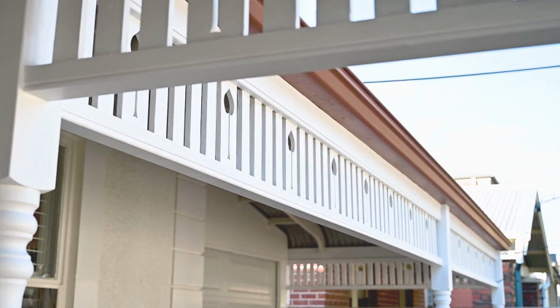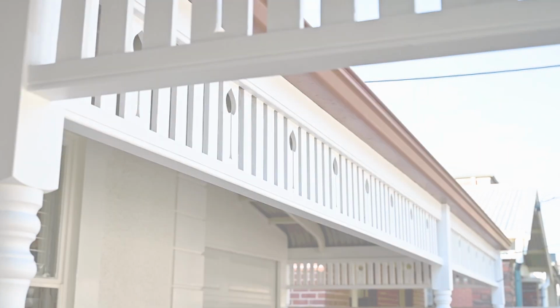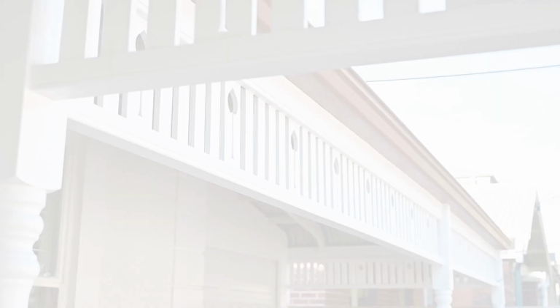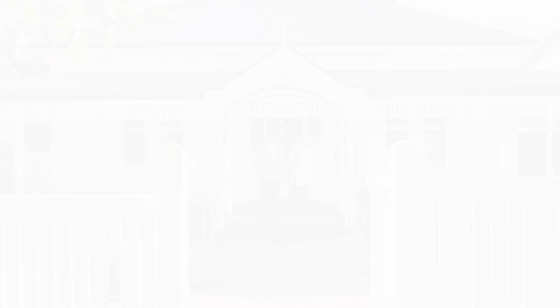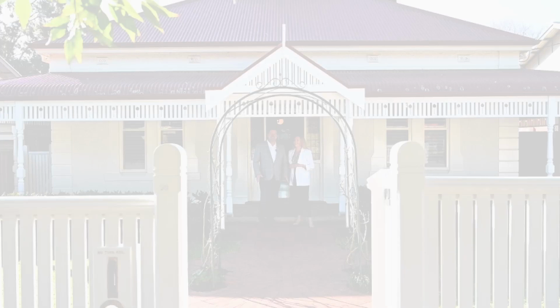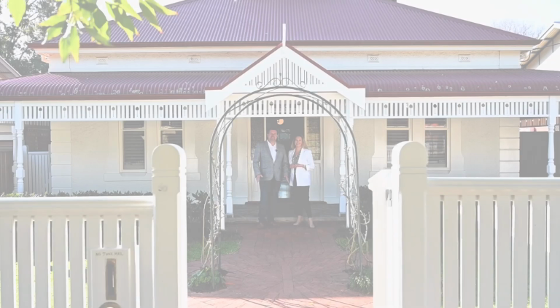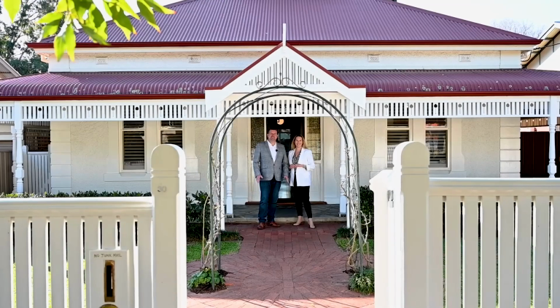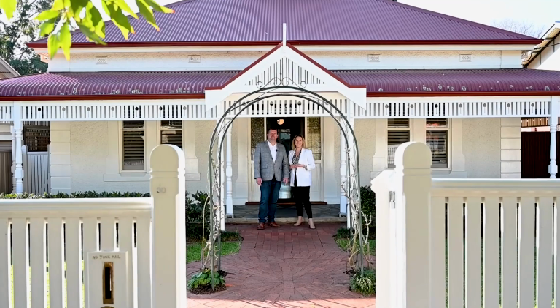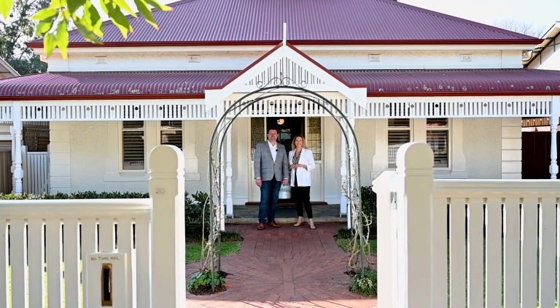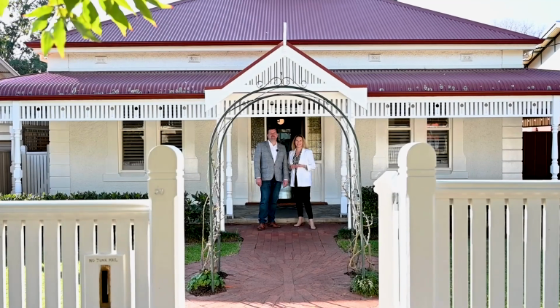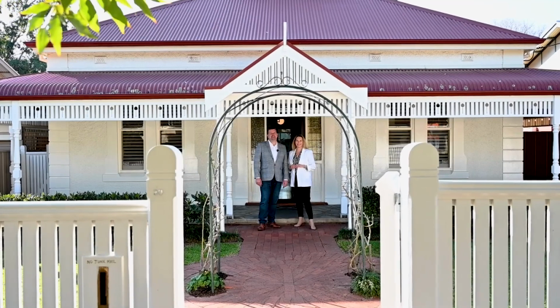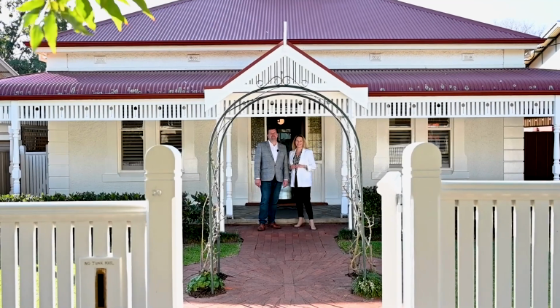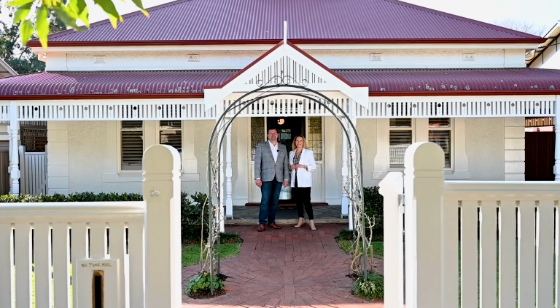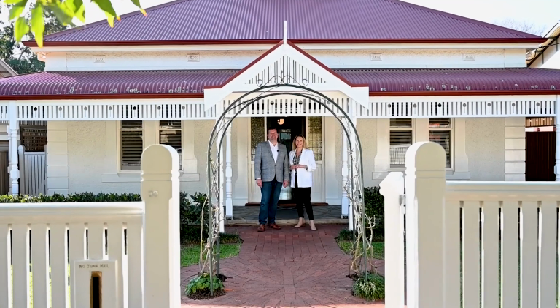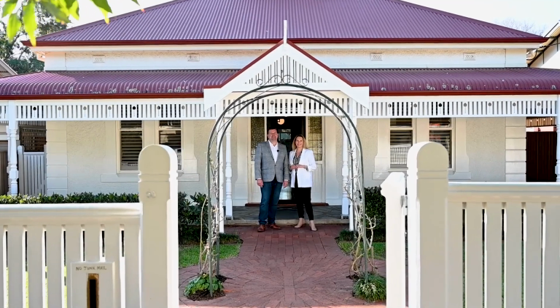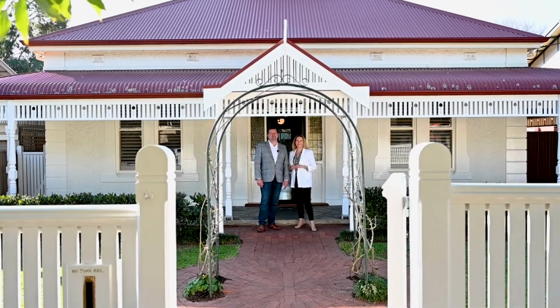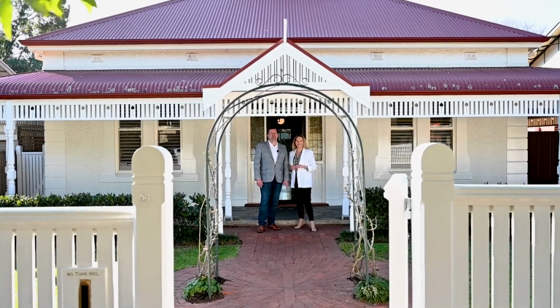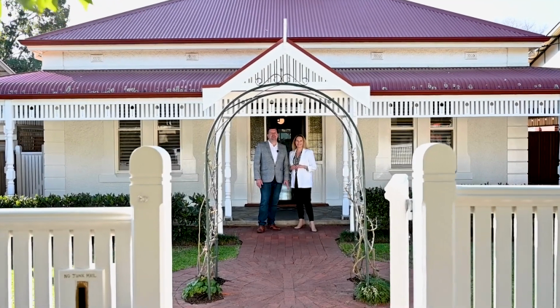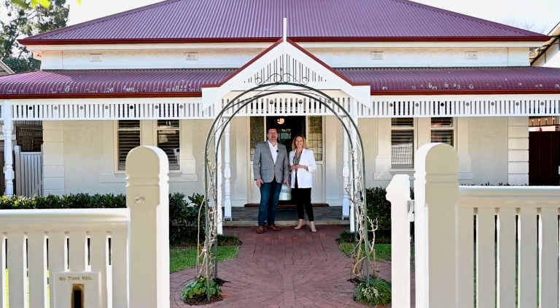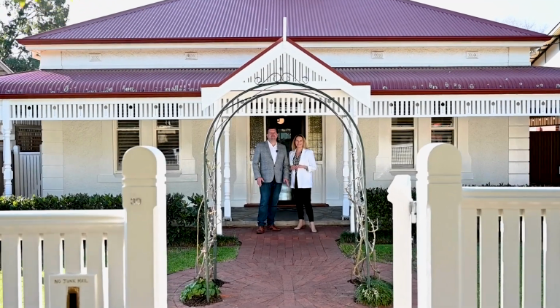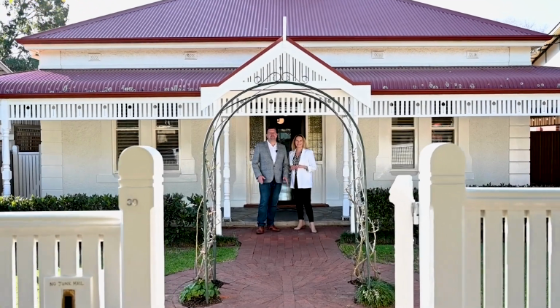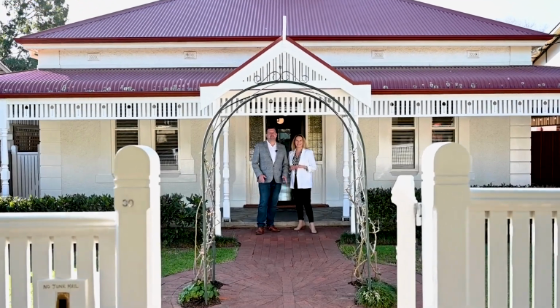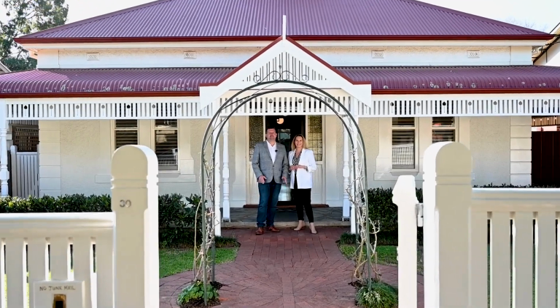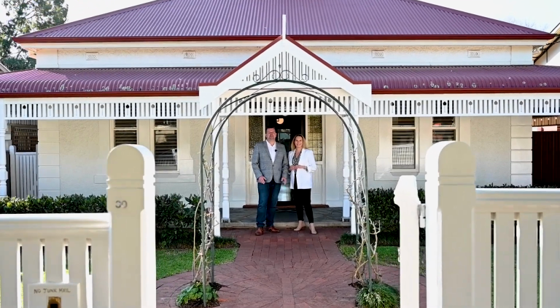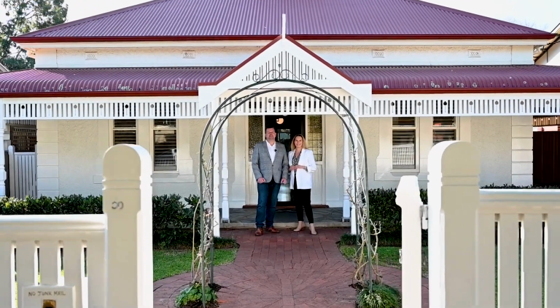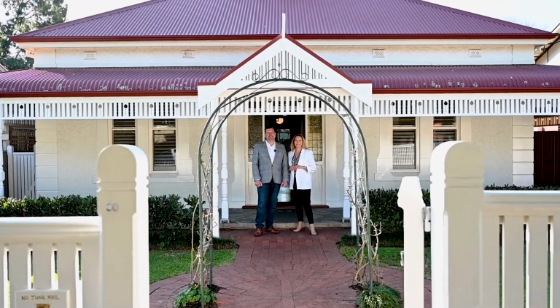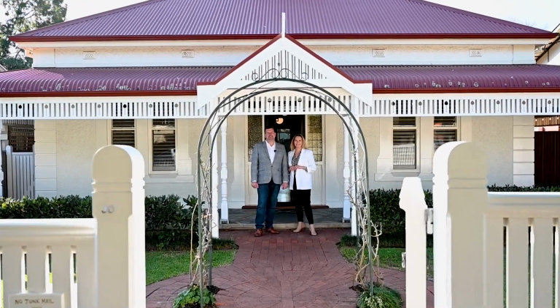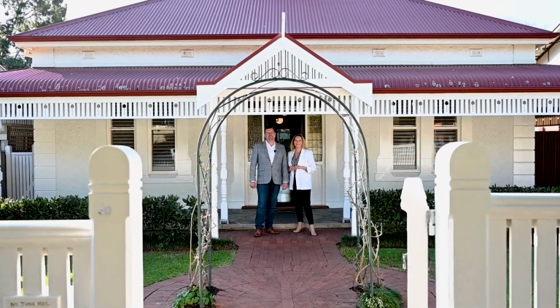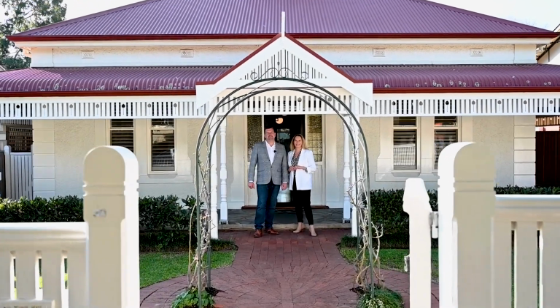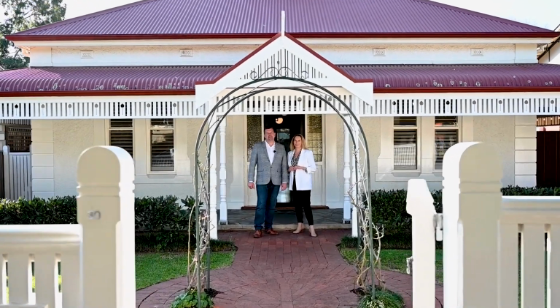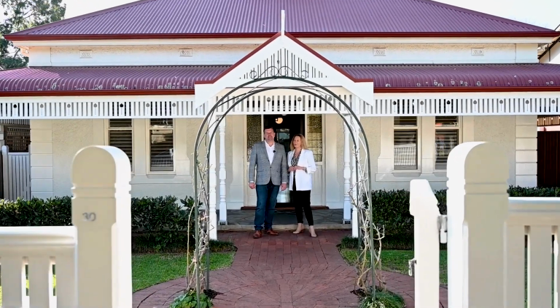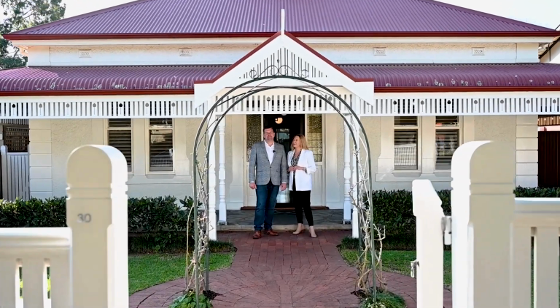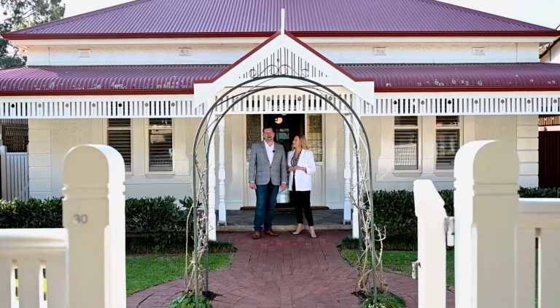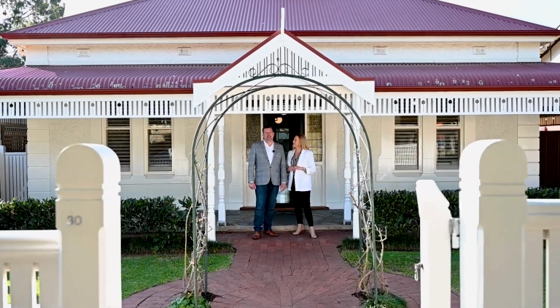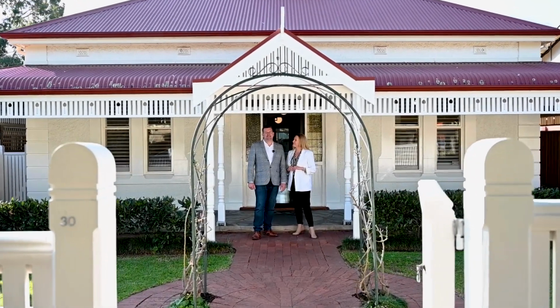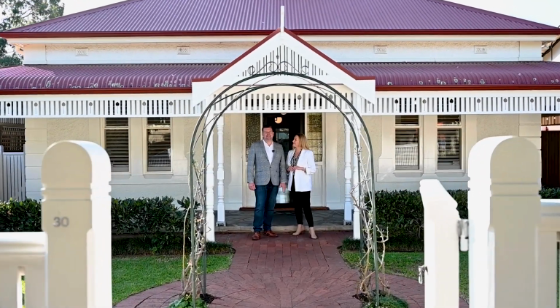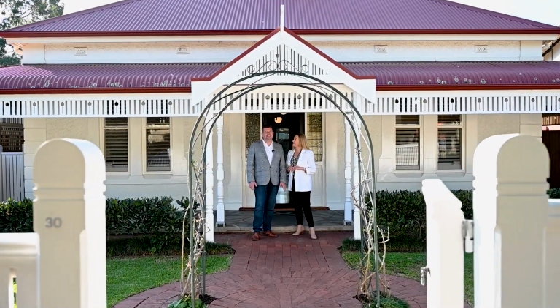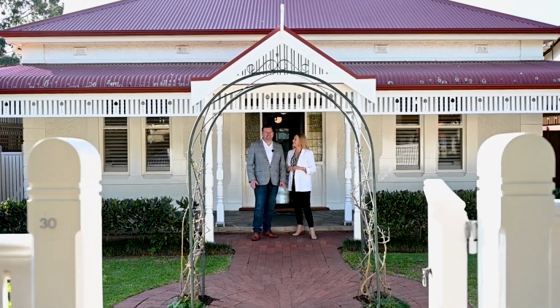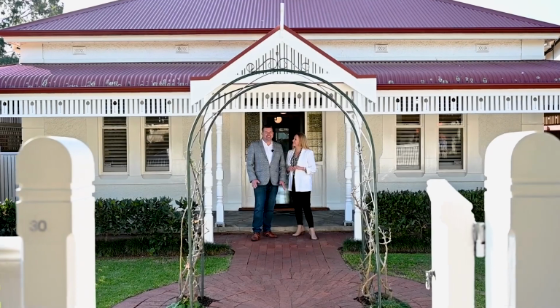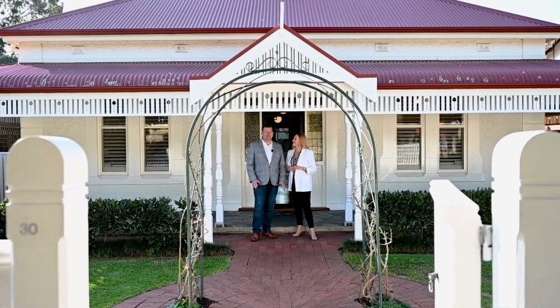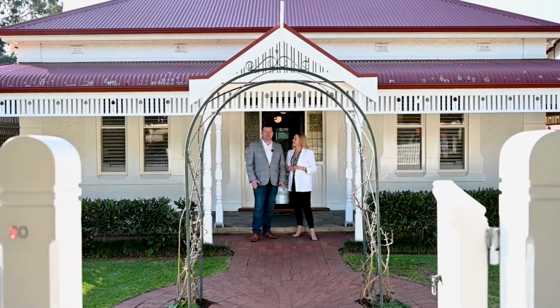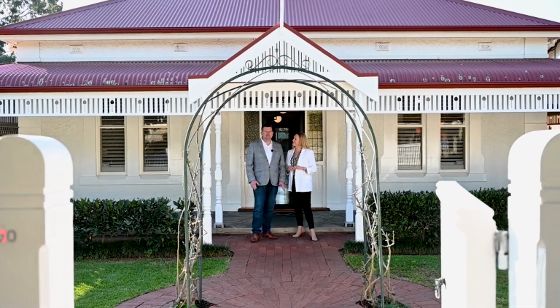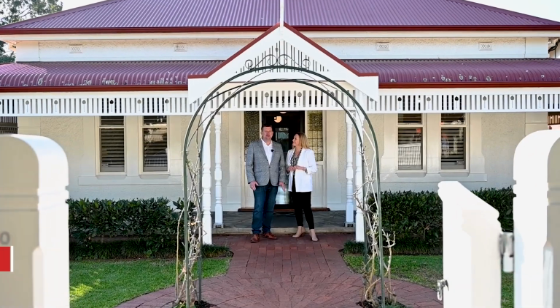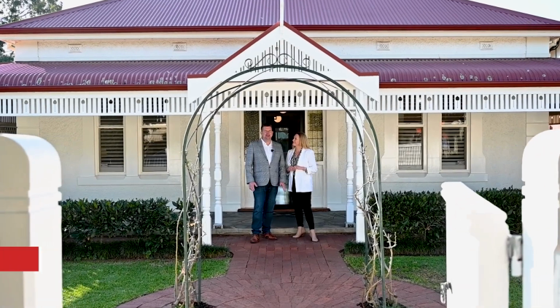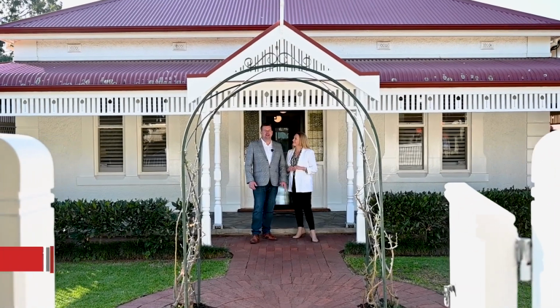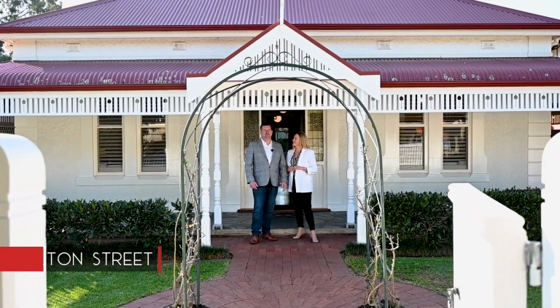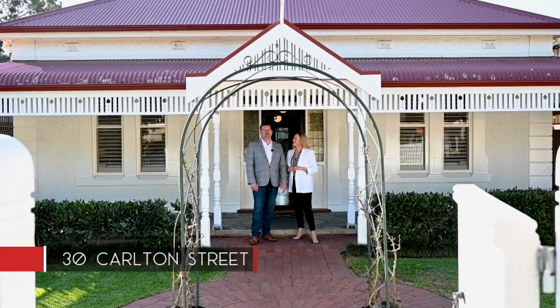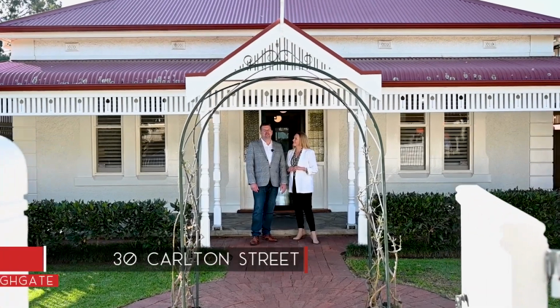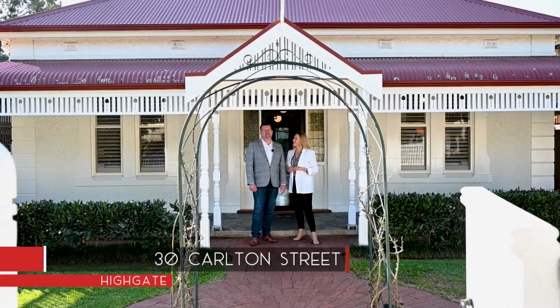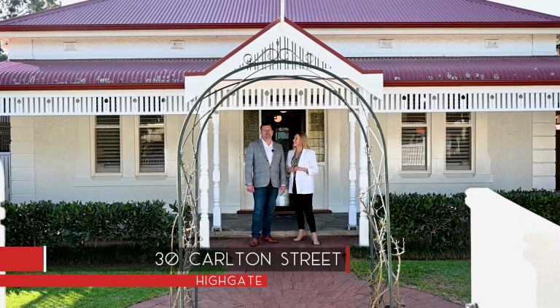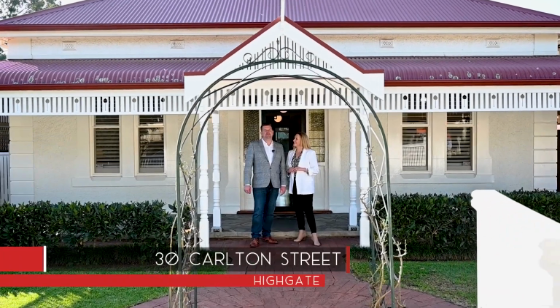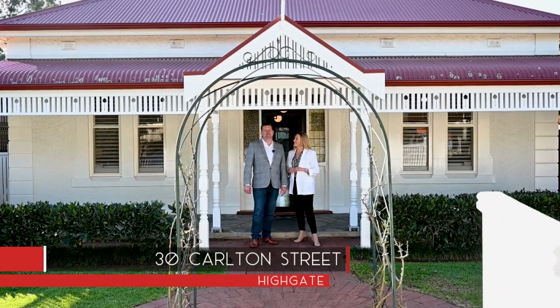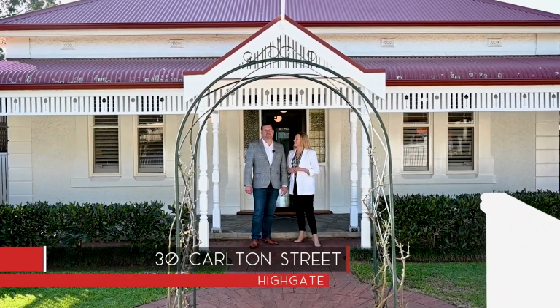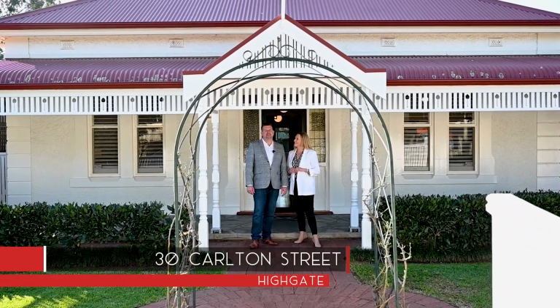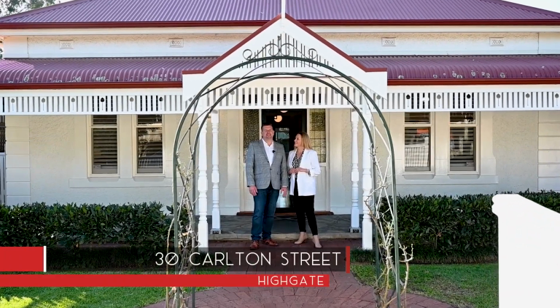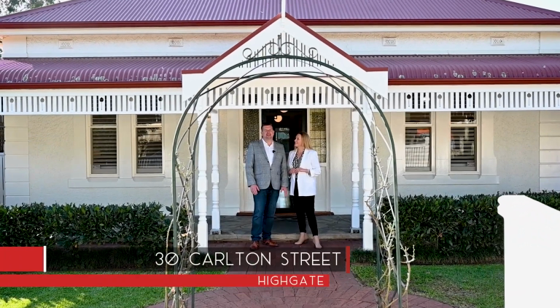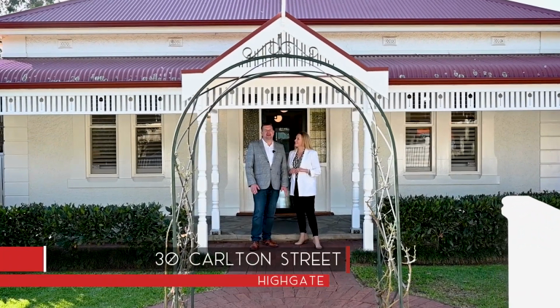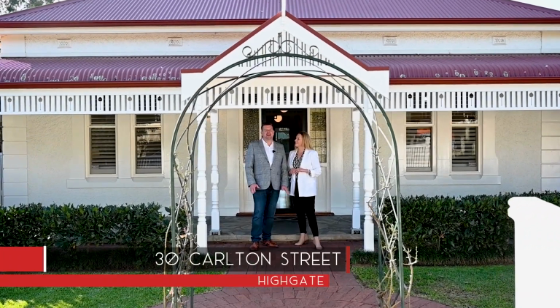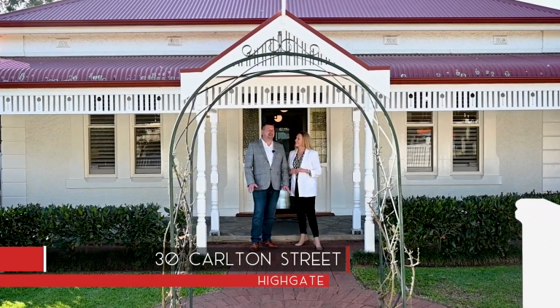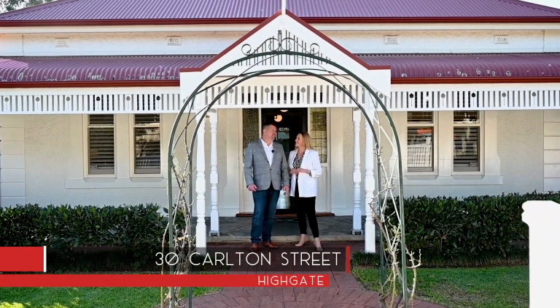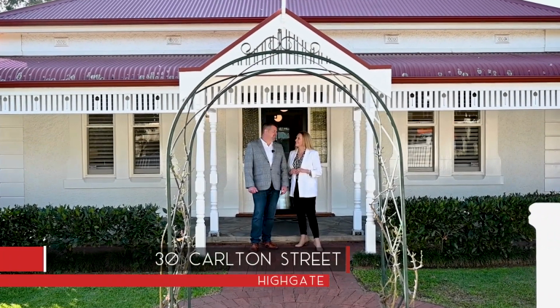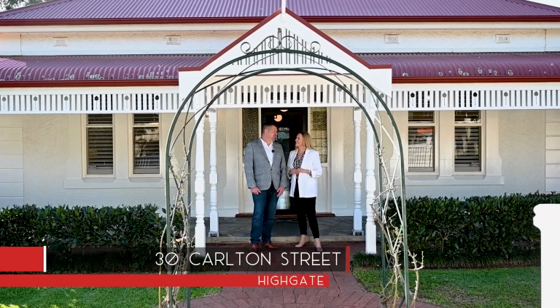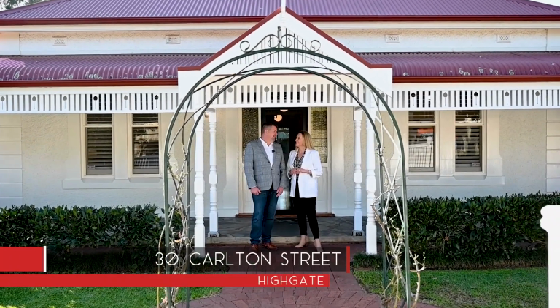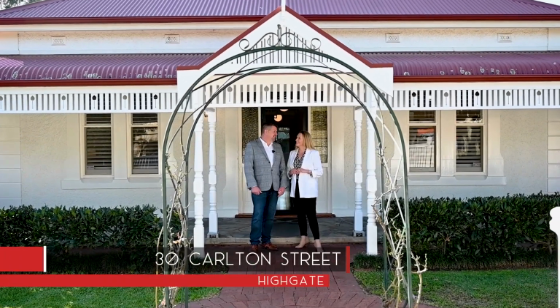Hi, Dave and Sarah from Tanner Real Estate. What an absolute privilege it is to bring to the market this stunning home at 30 Colton Street in the heart of Highgate.